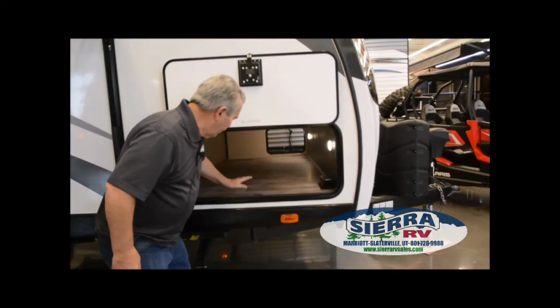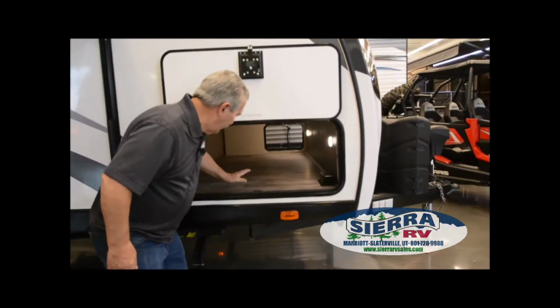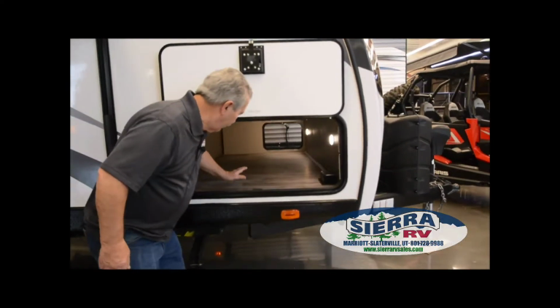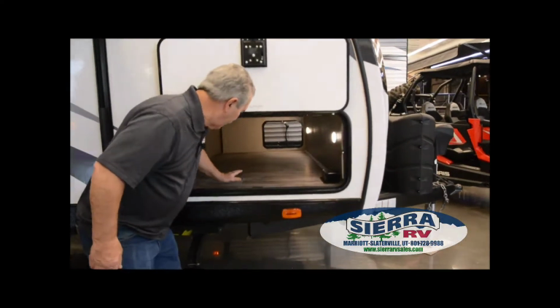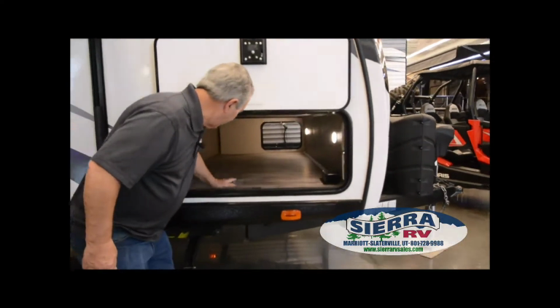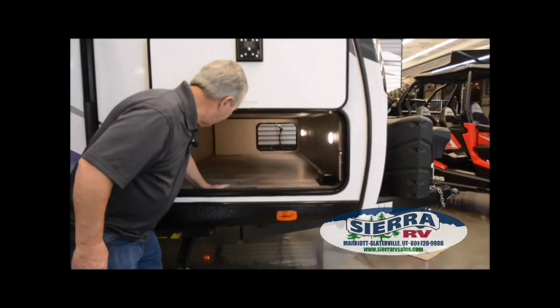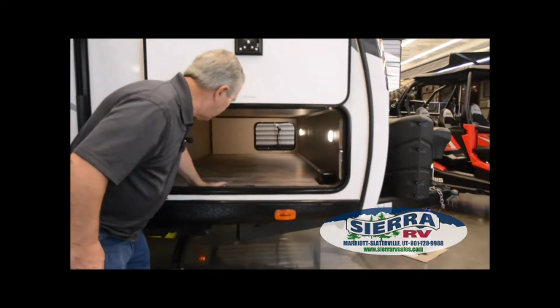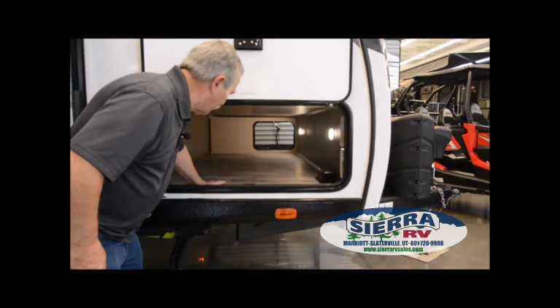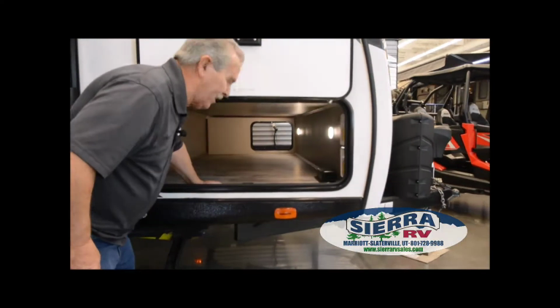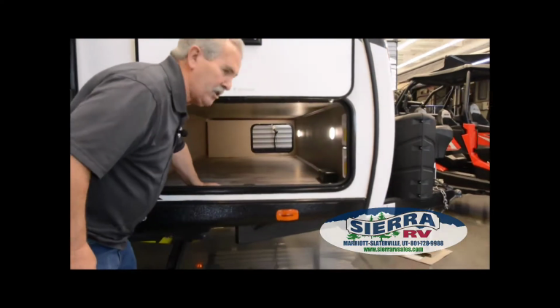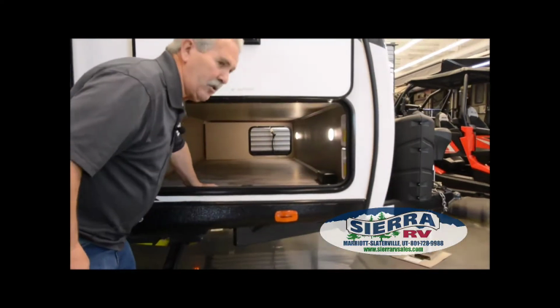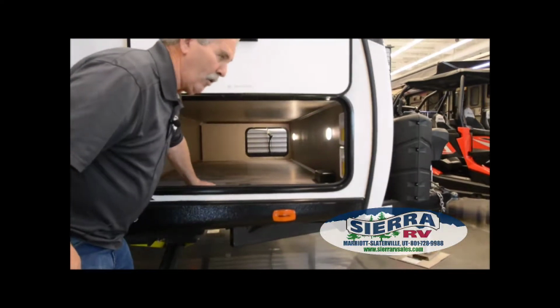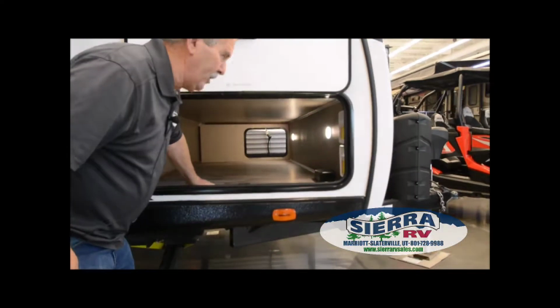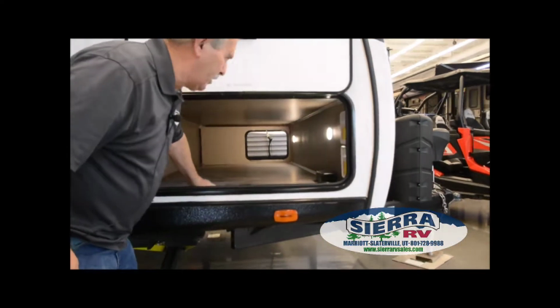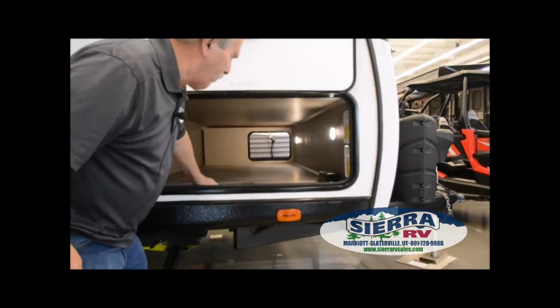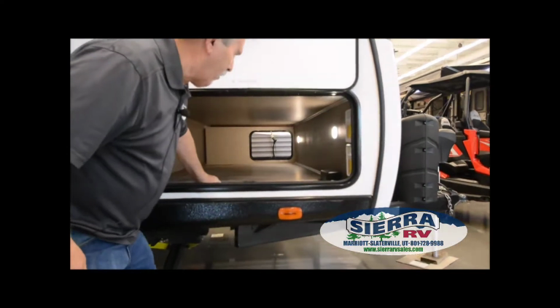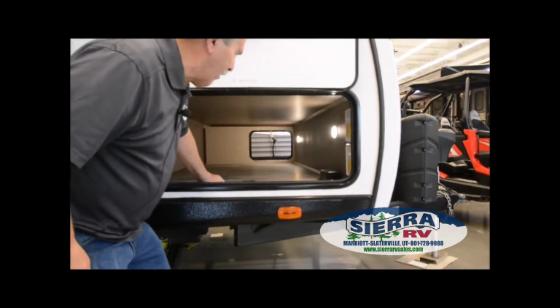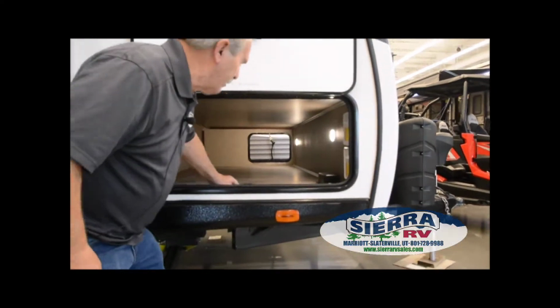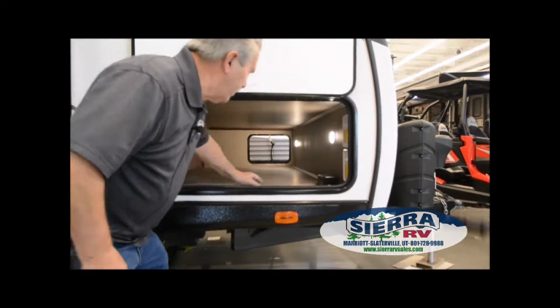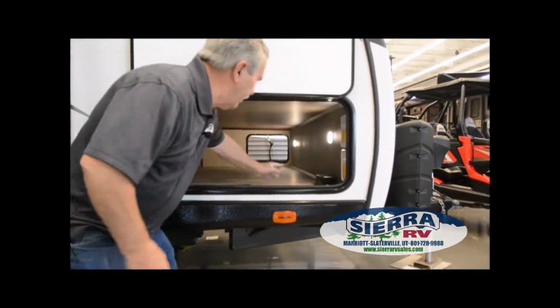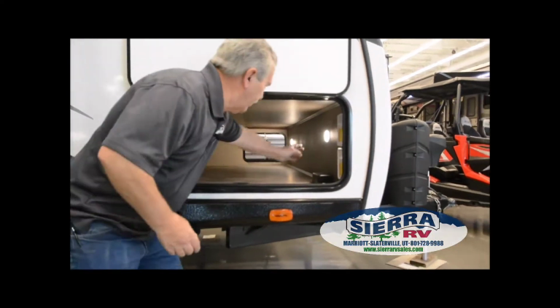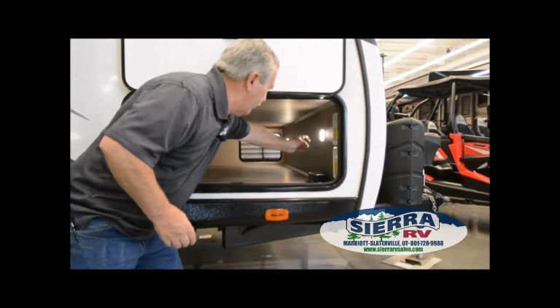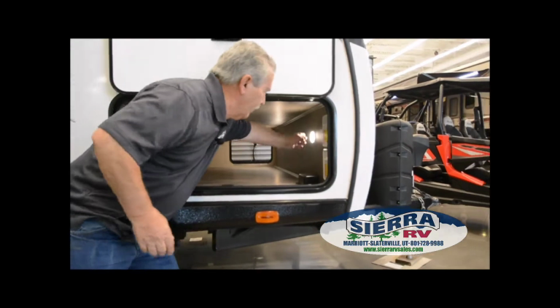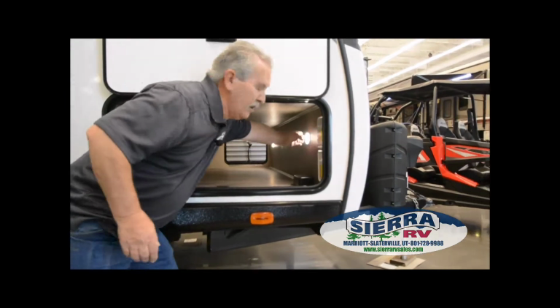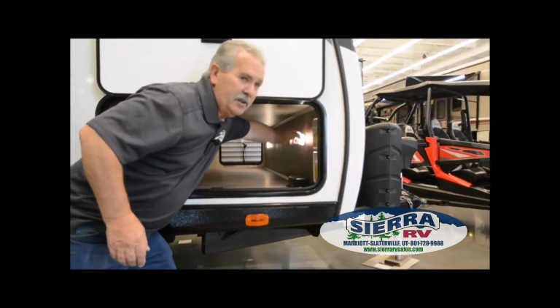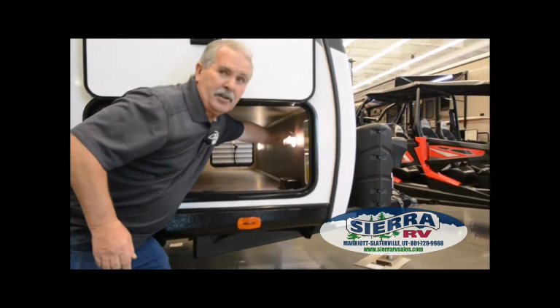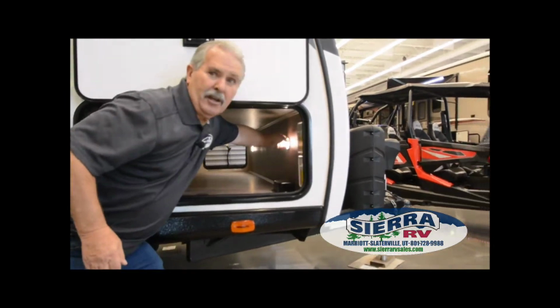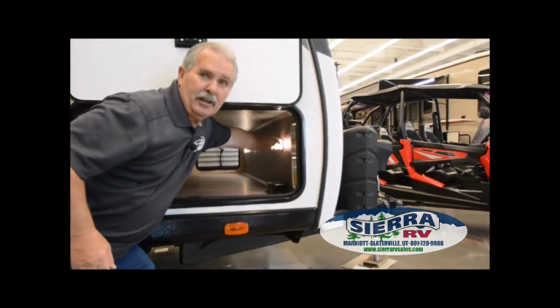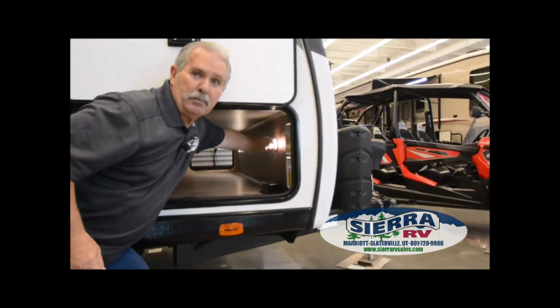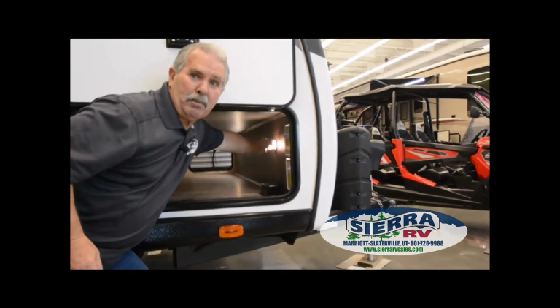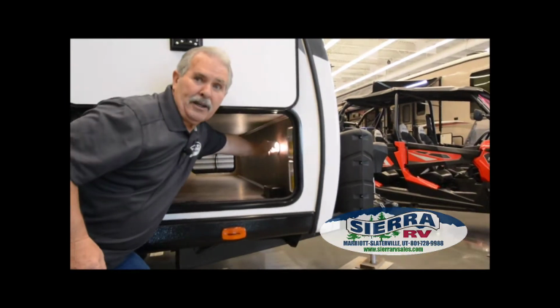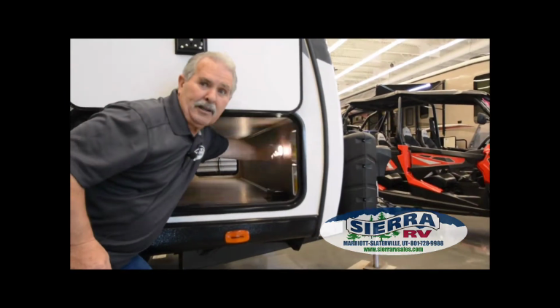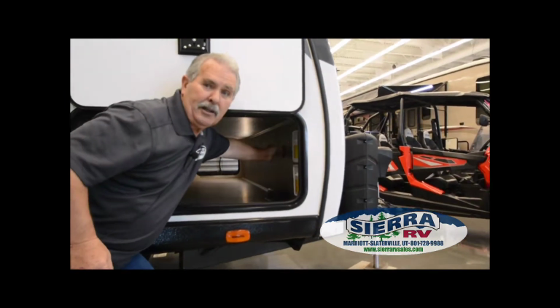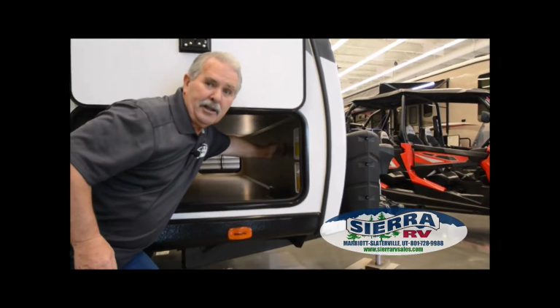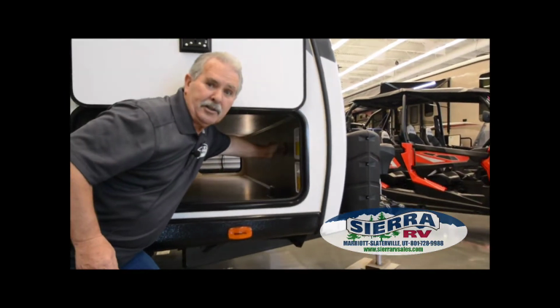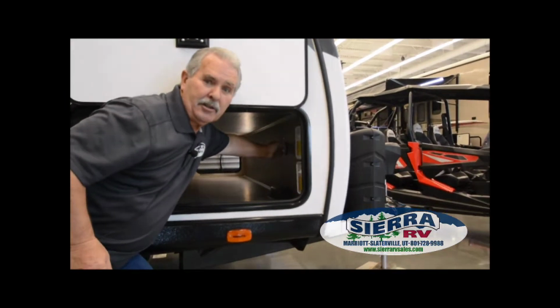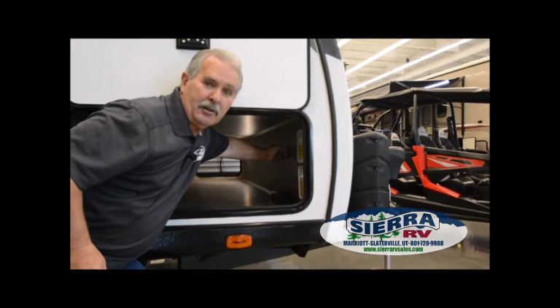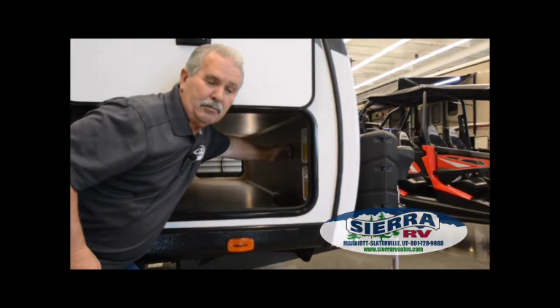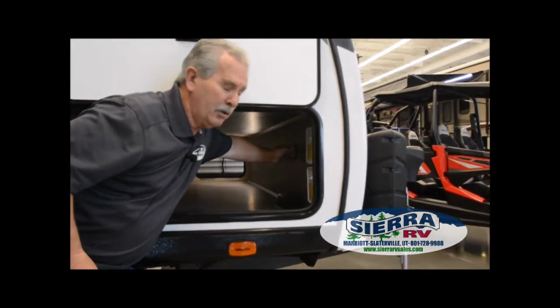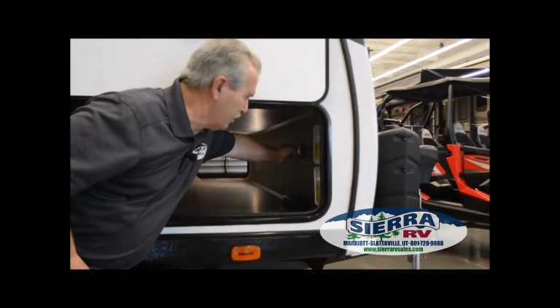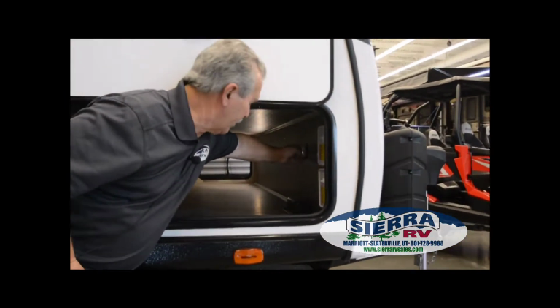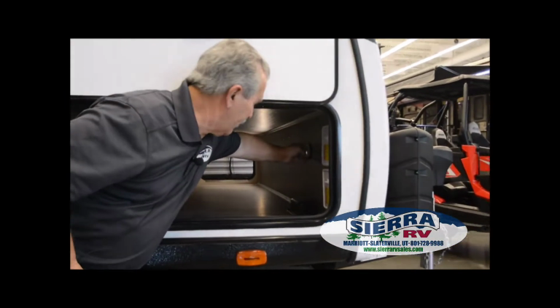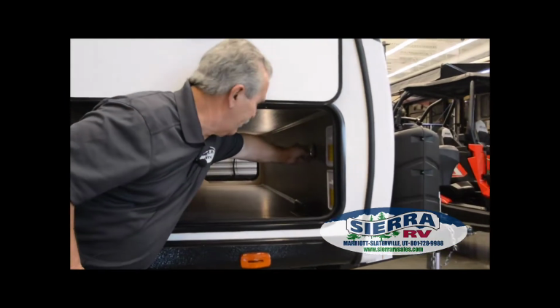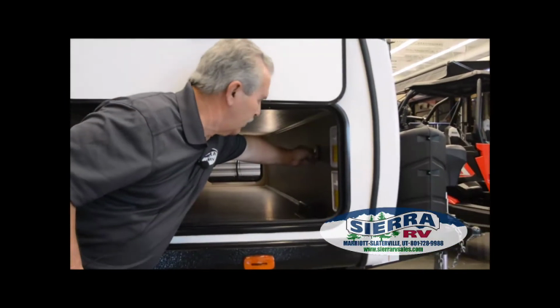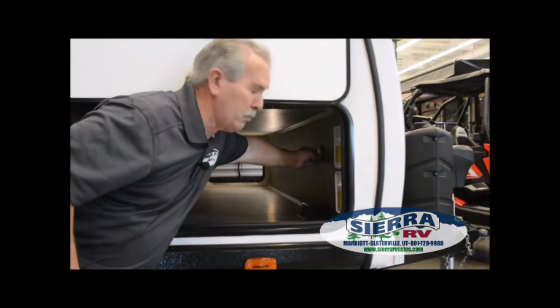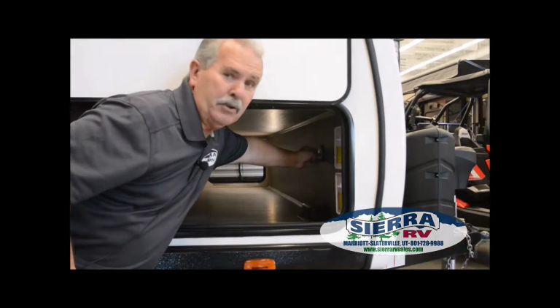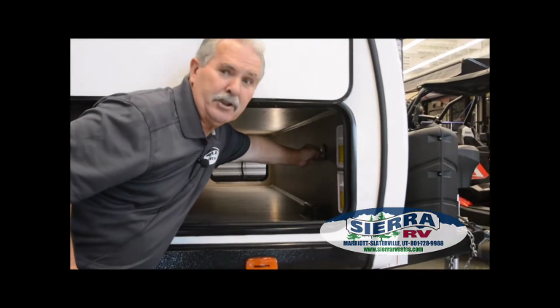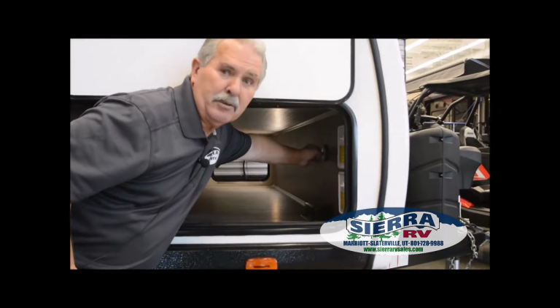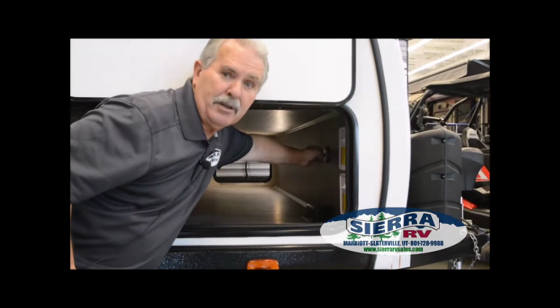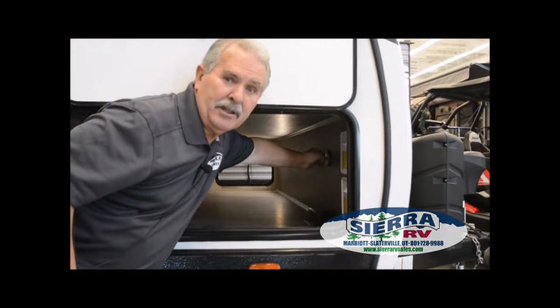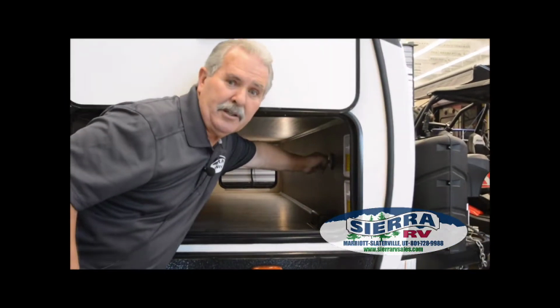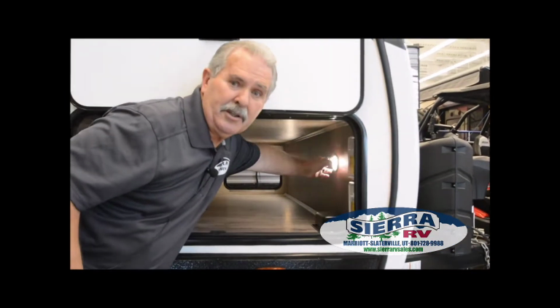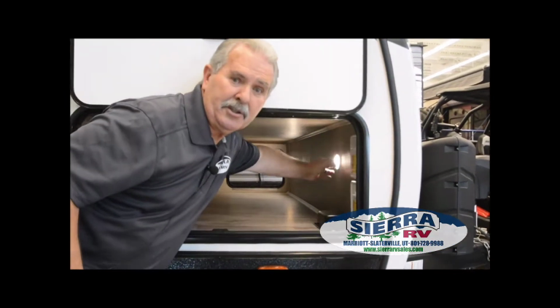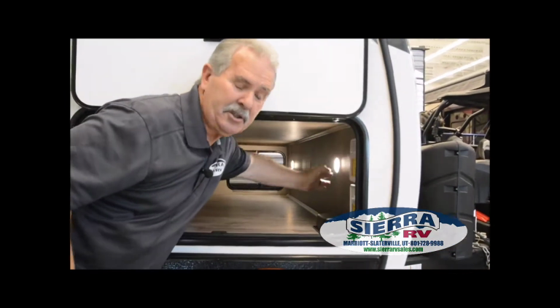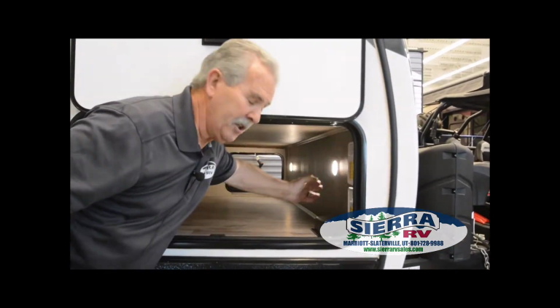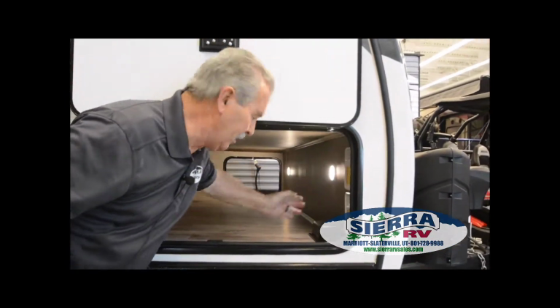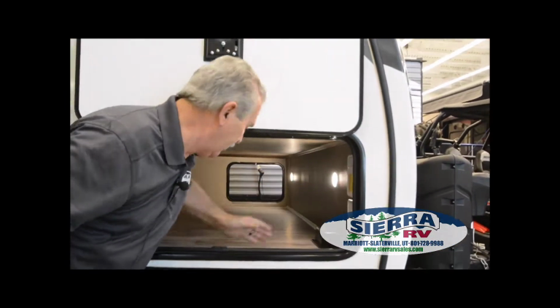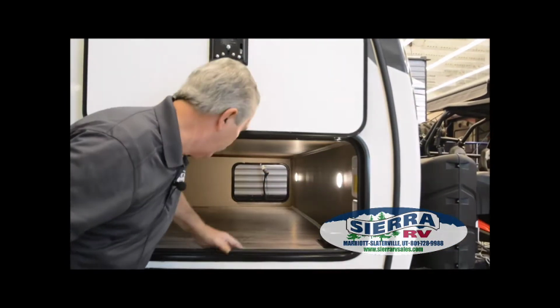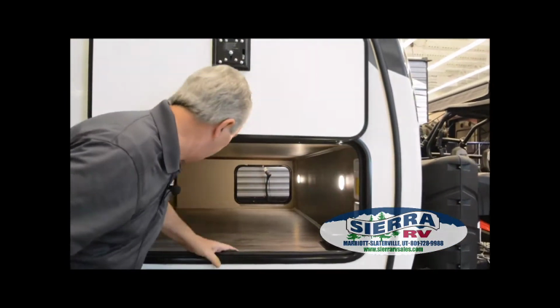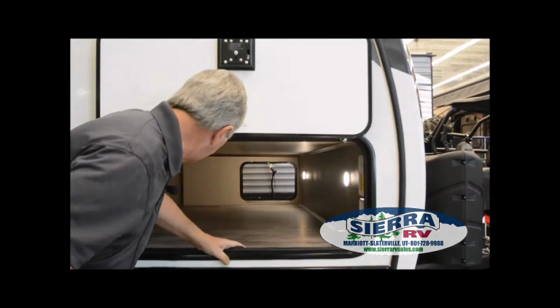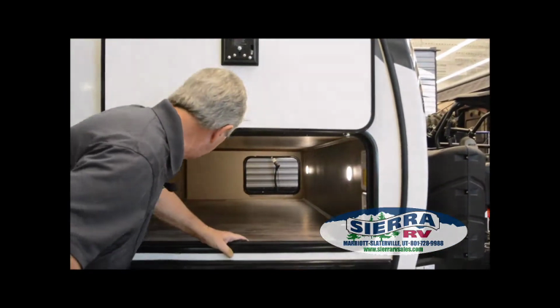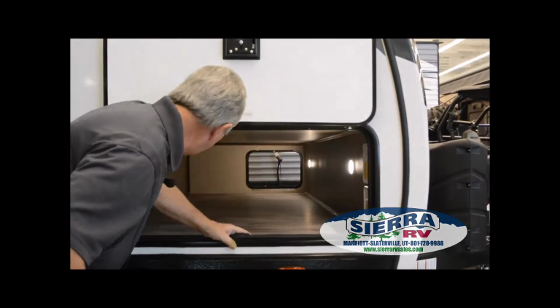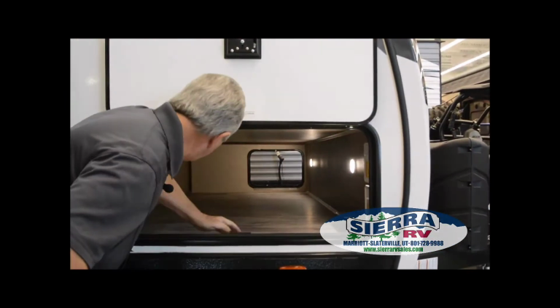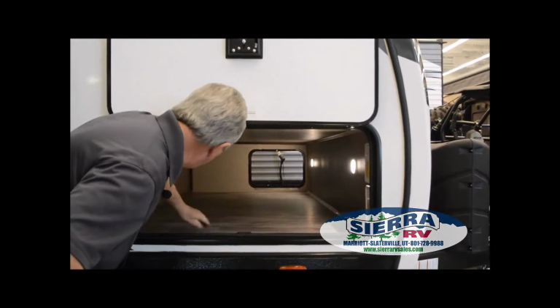We've got a nice big storage compartment in here. It's got puck lights on both sides — just push the button in the center to turn them on.